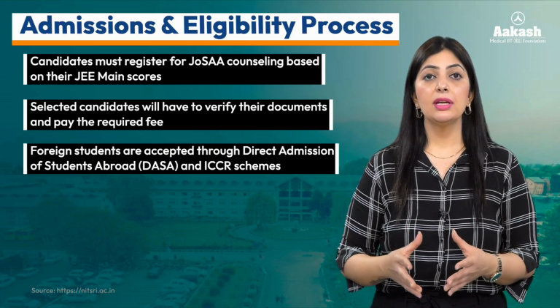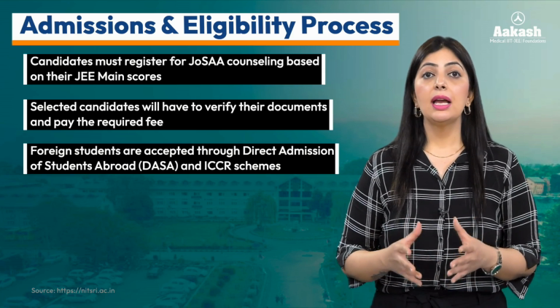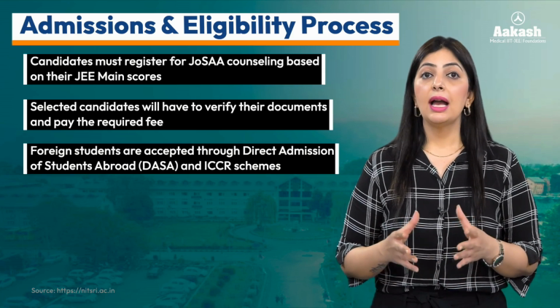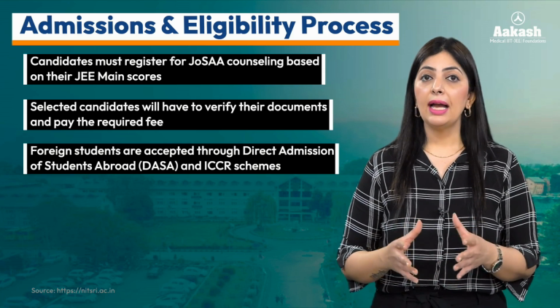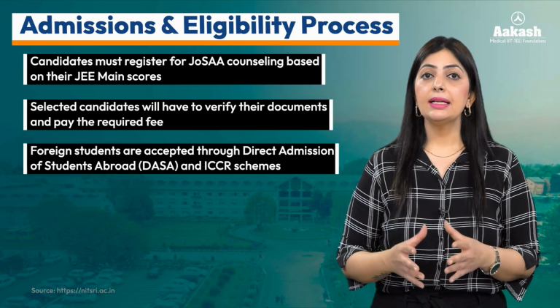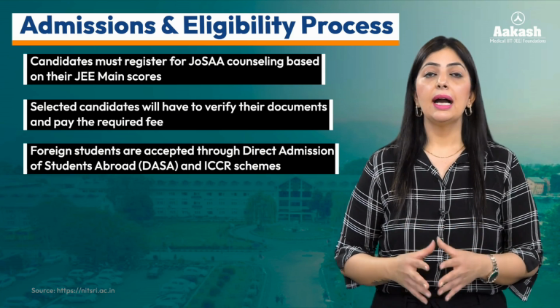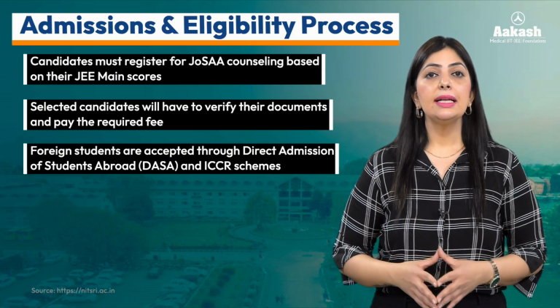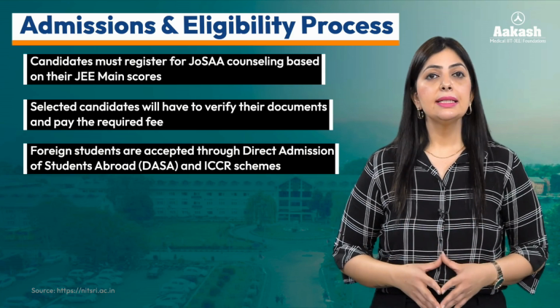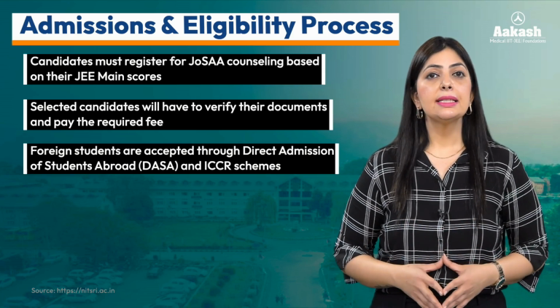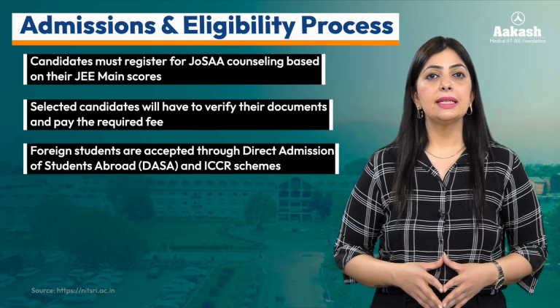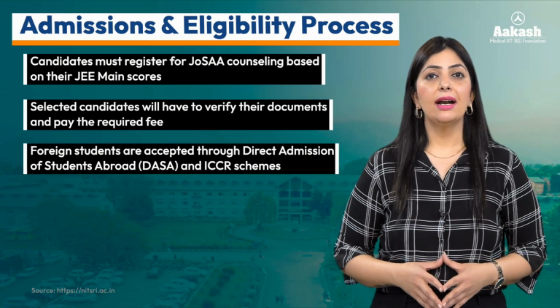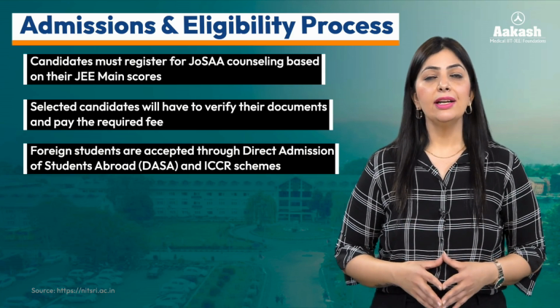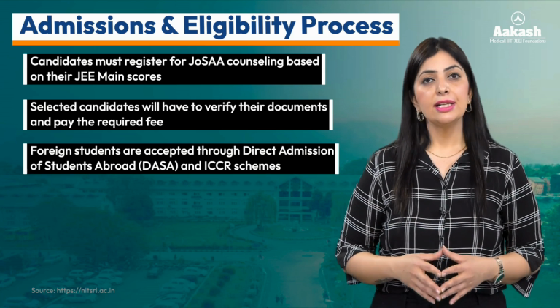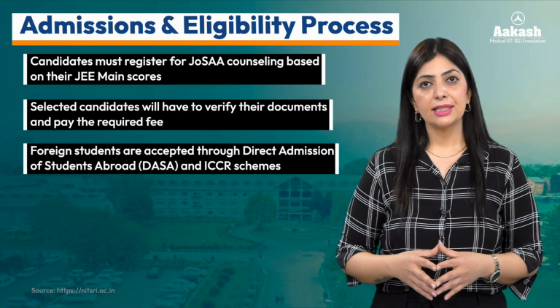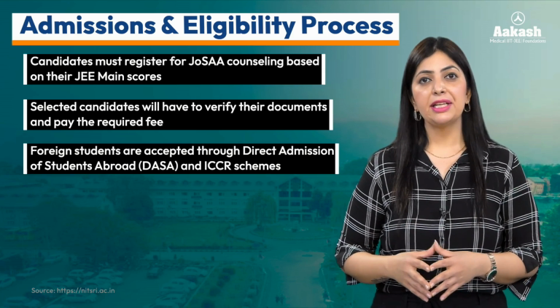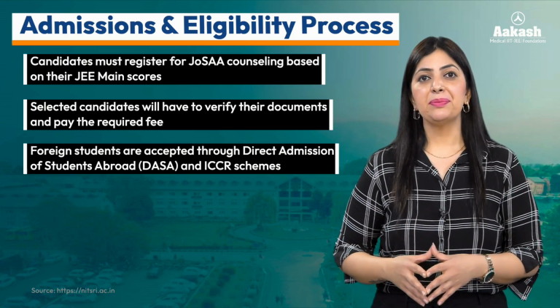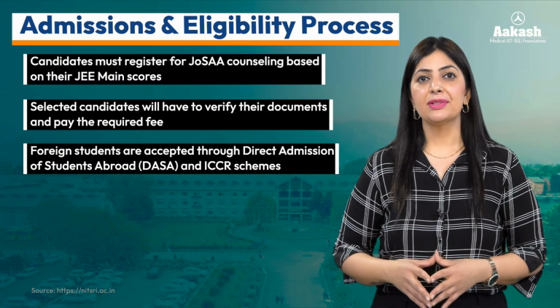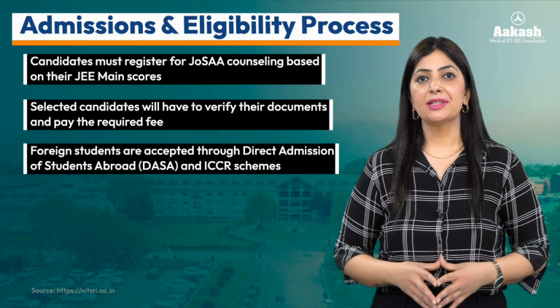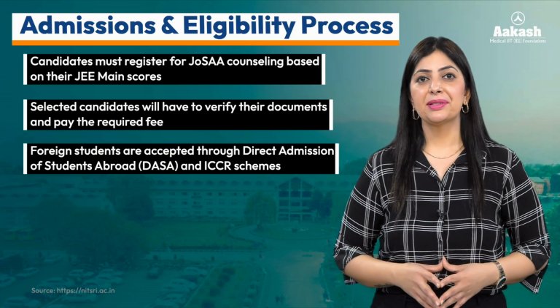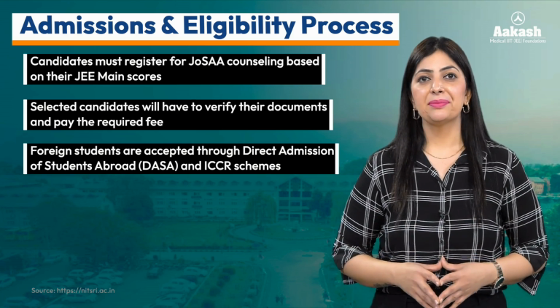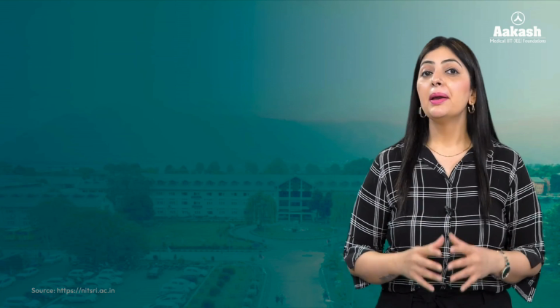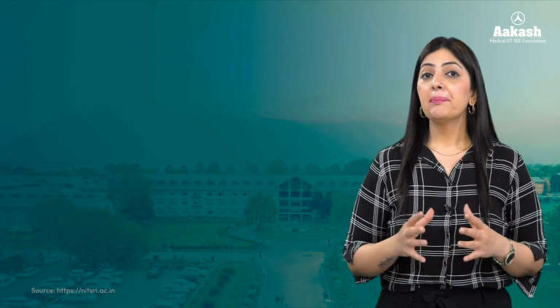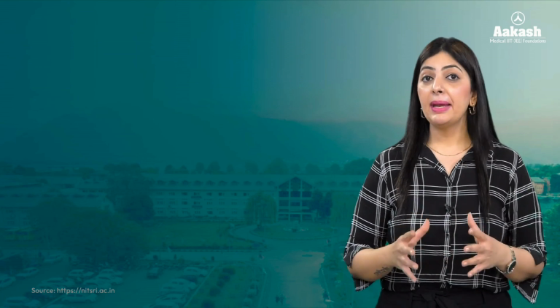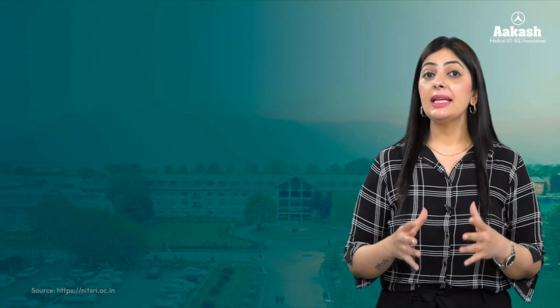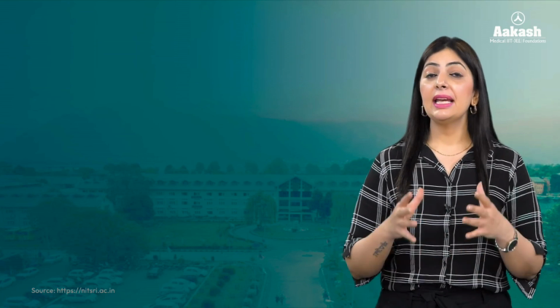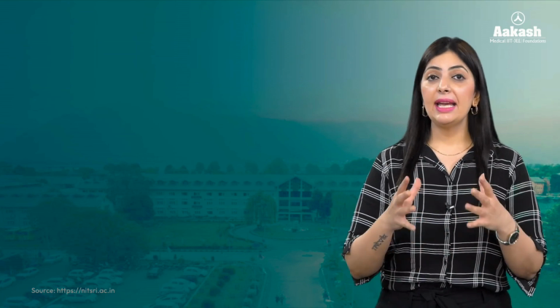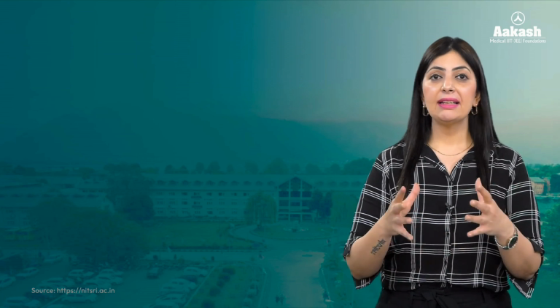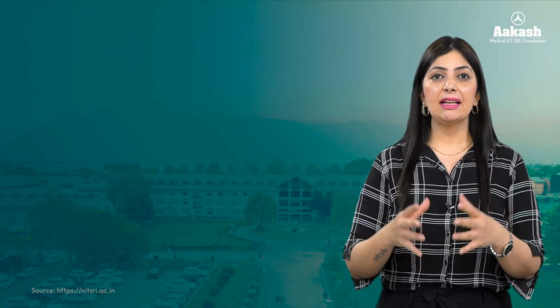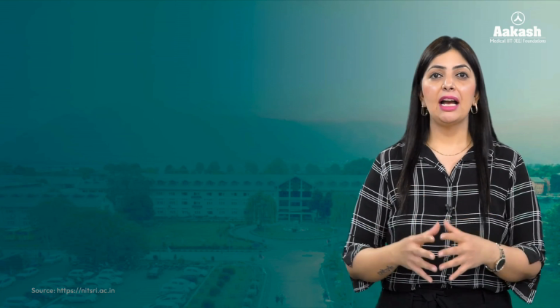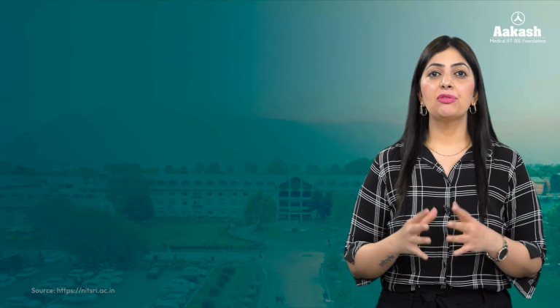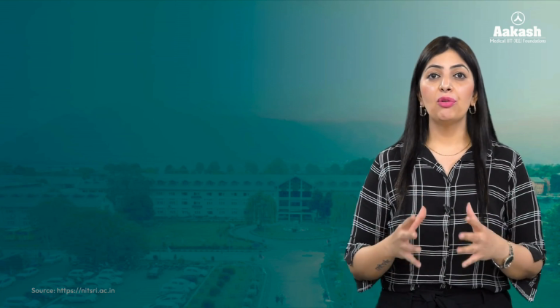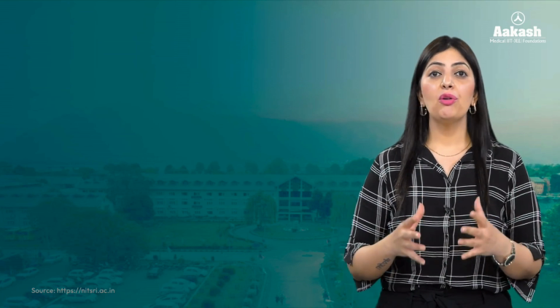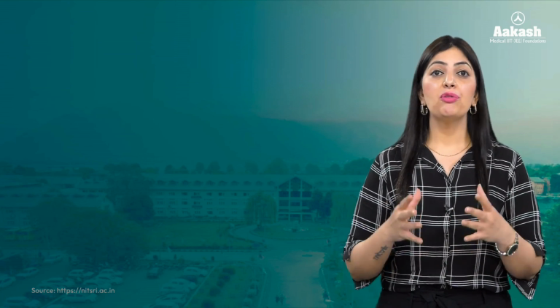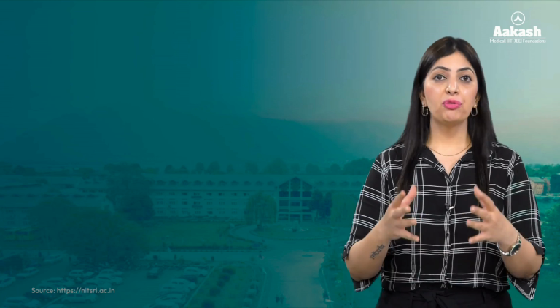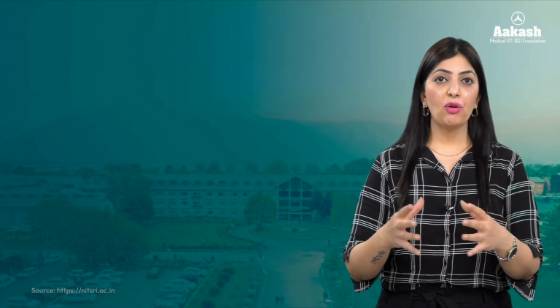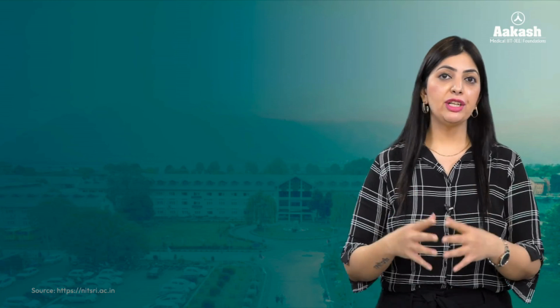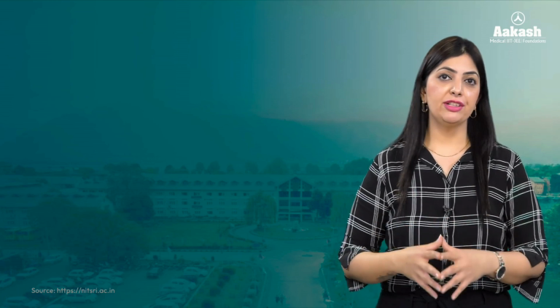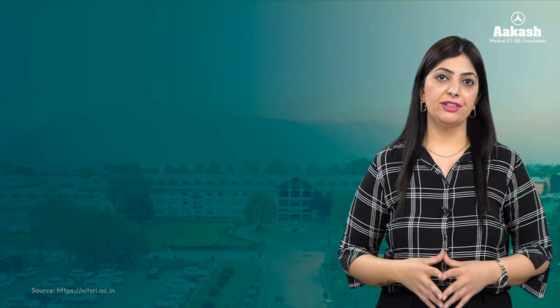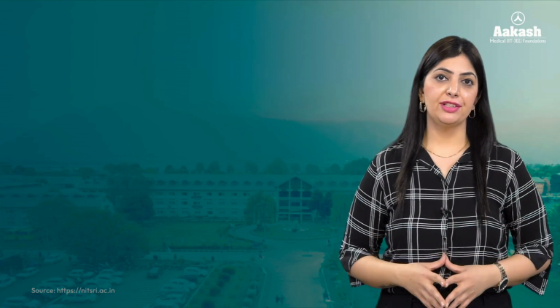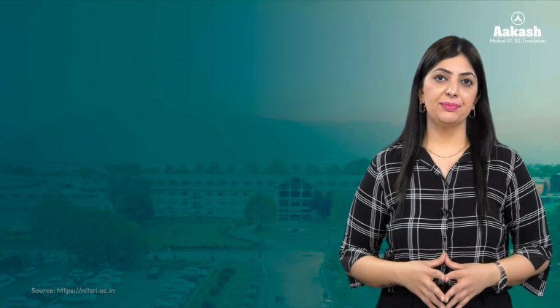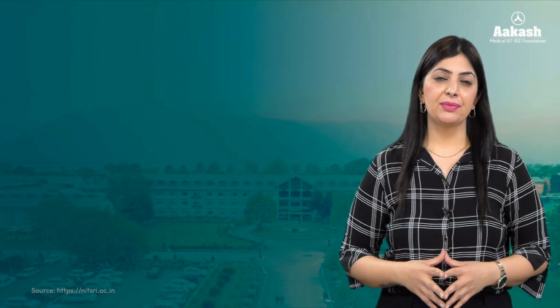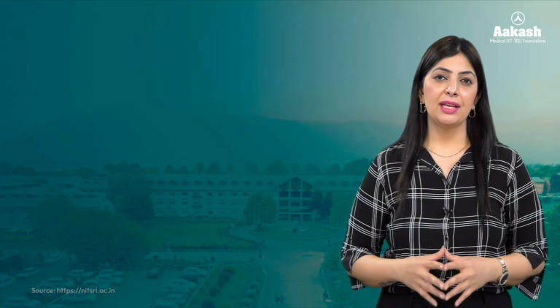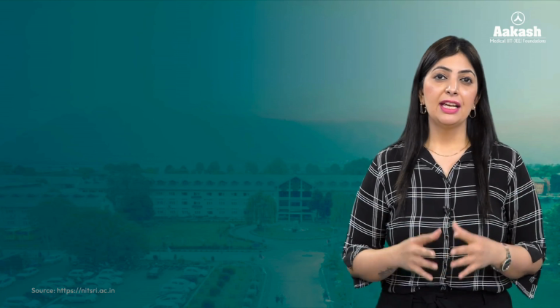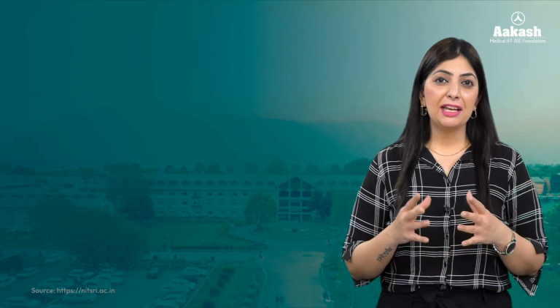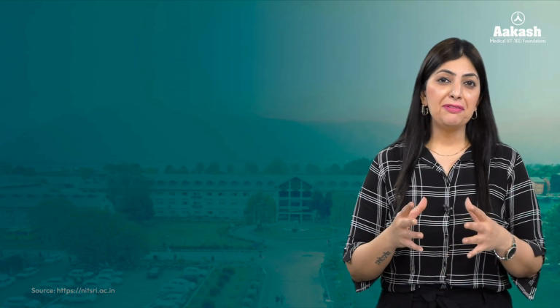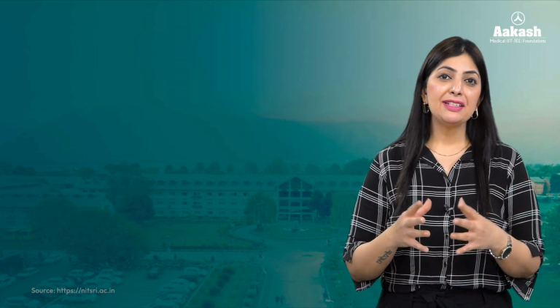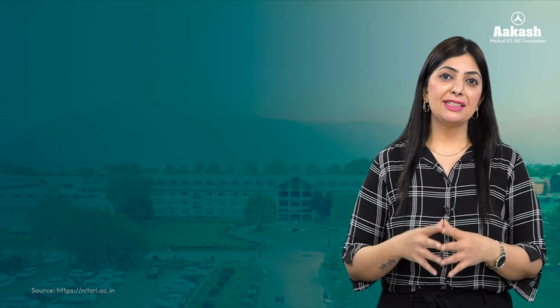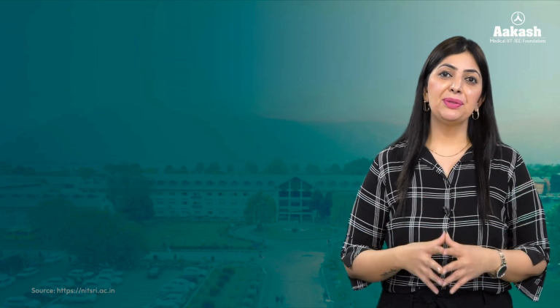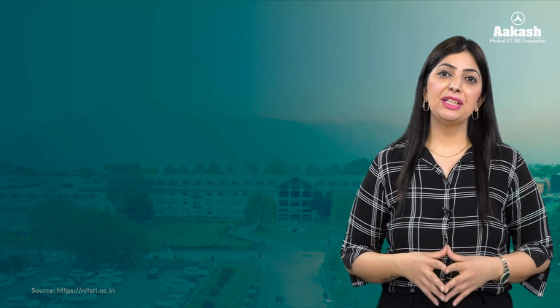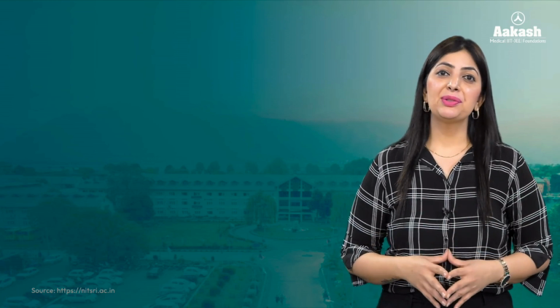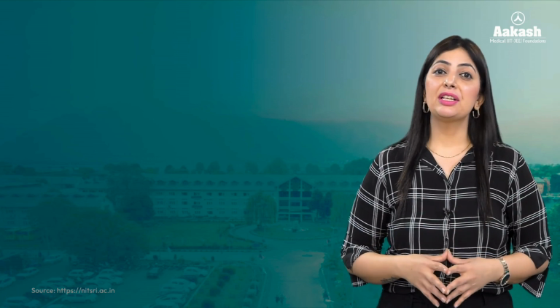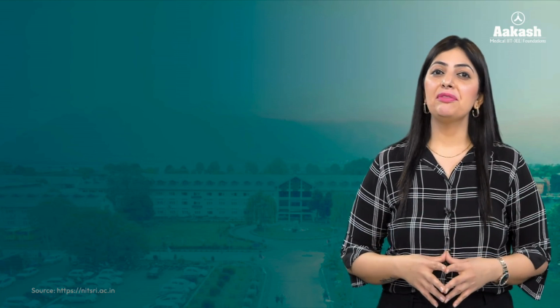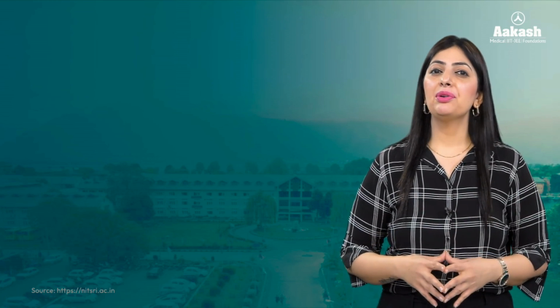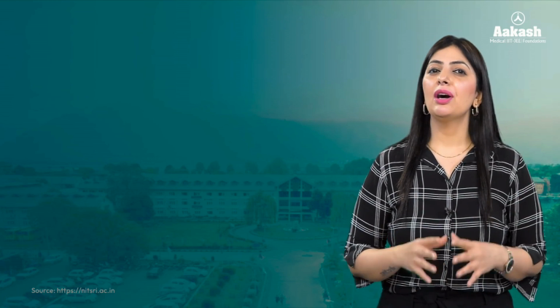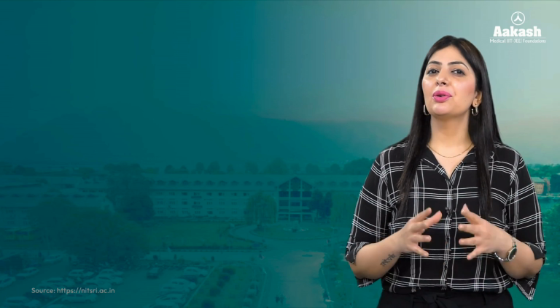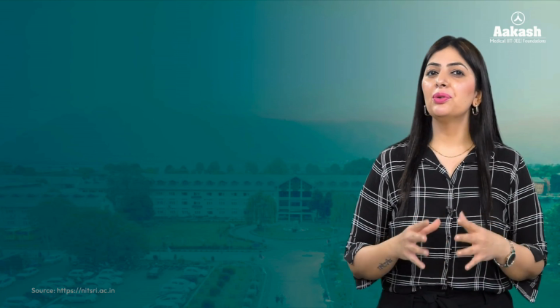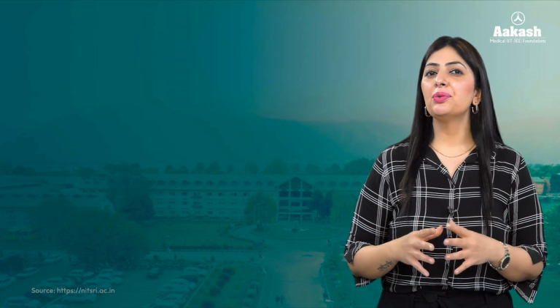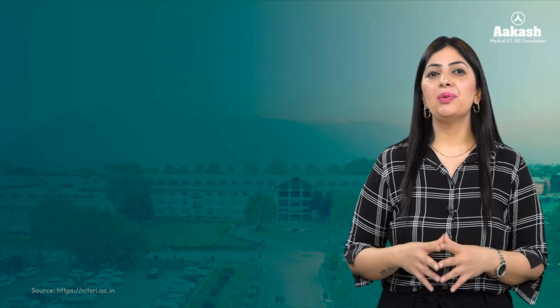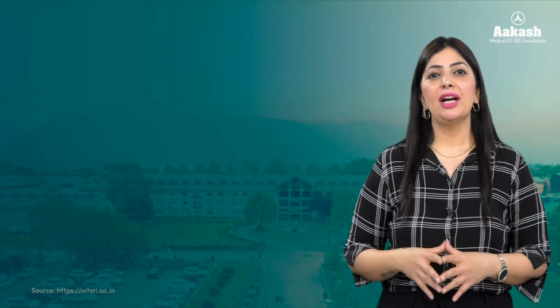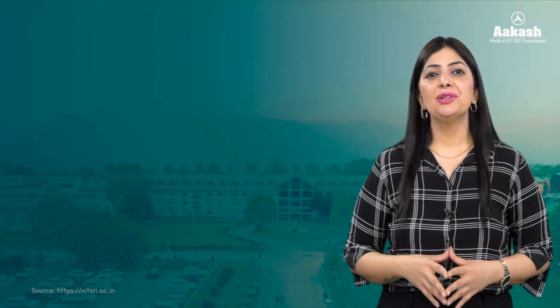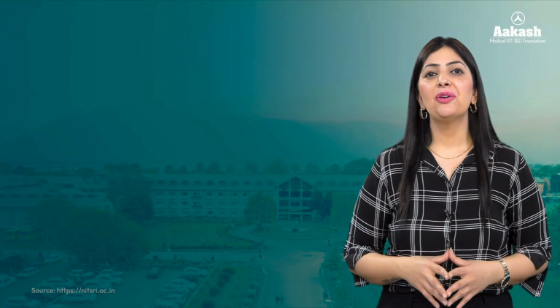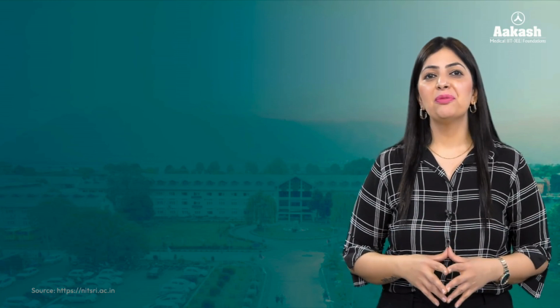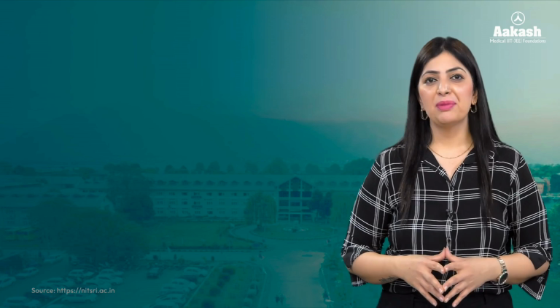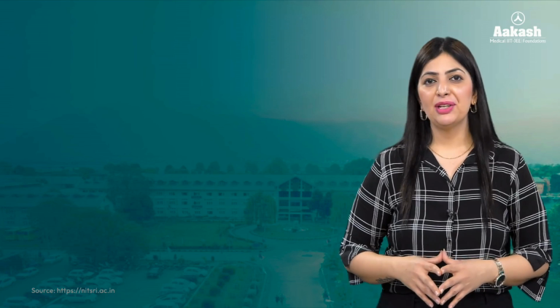For foreign students, admissions are accepted through the DASA (Direct Admission of Students Abroad) and ICCR schemes, with a fee of 8 lakh for four years.